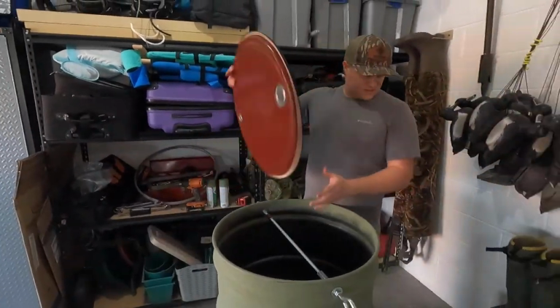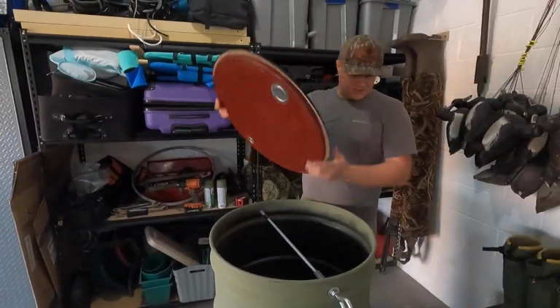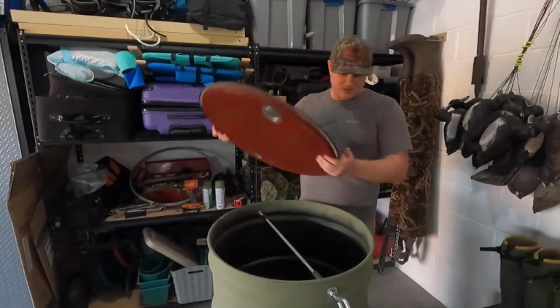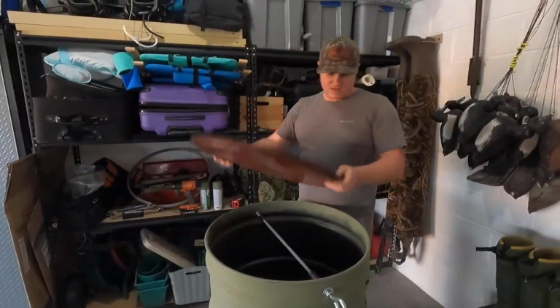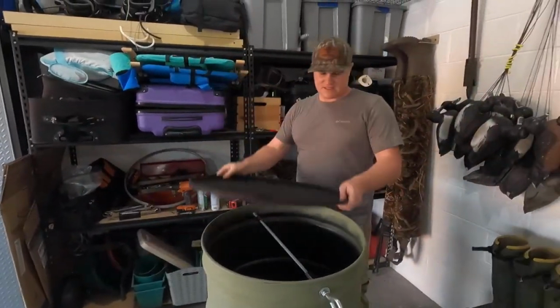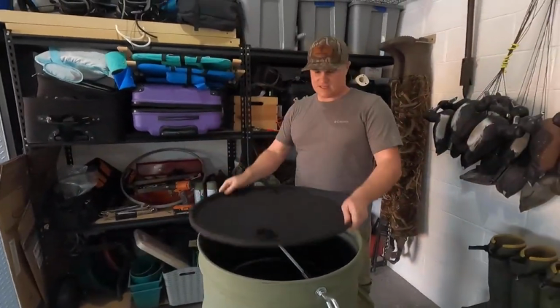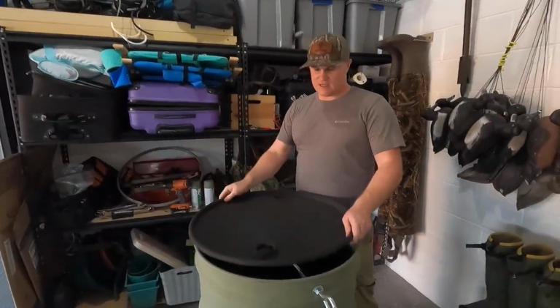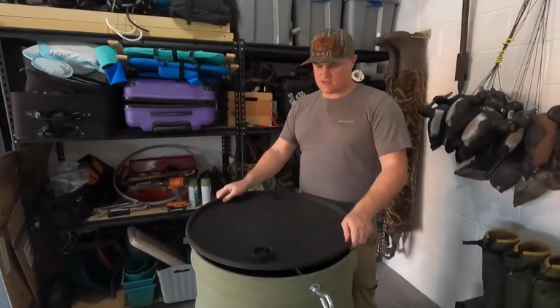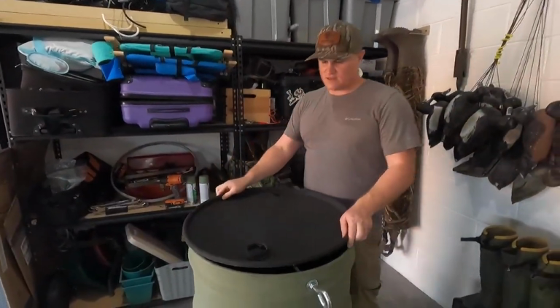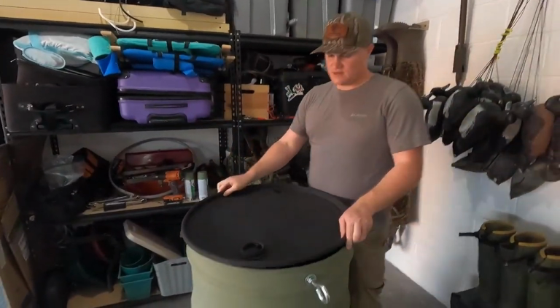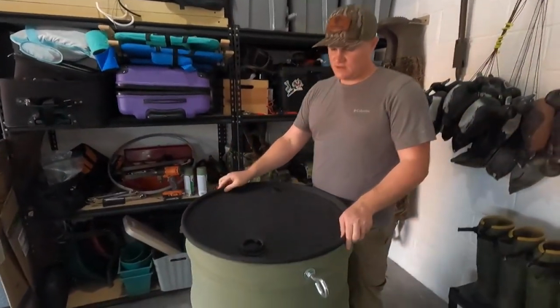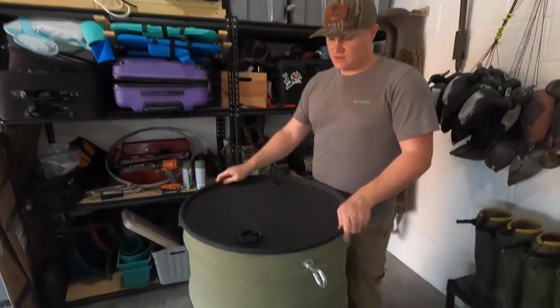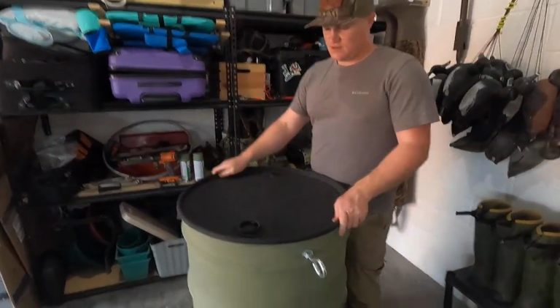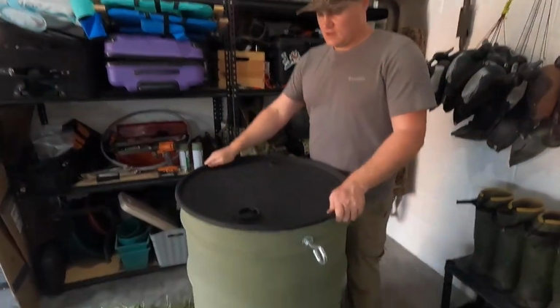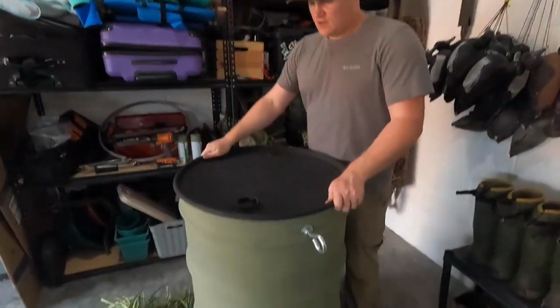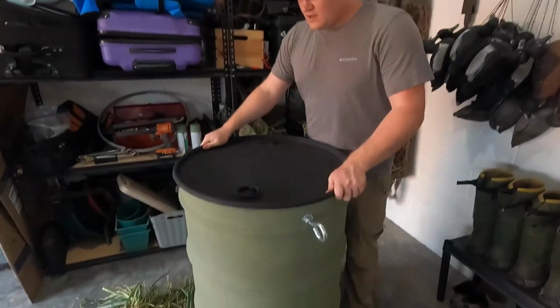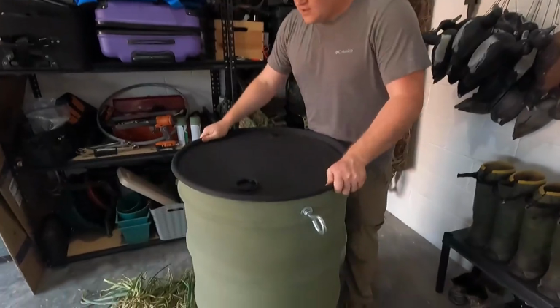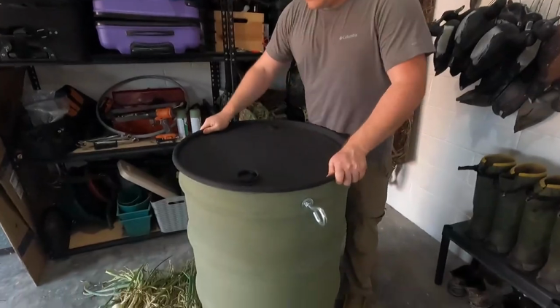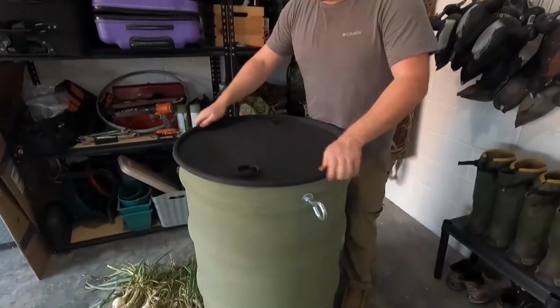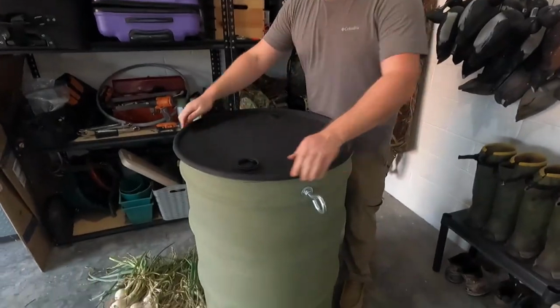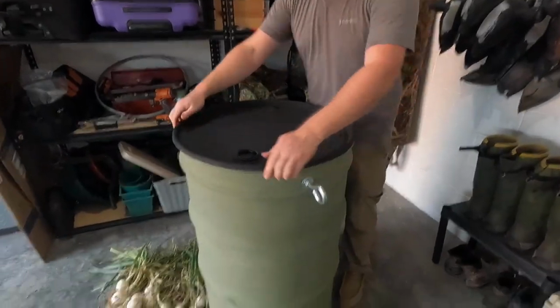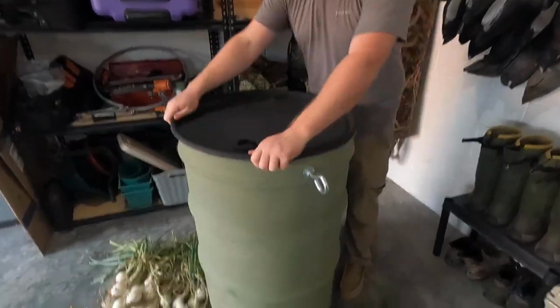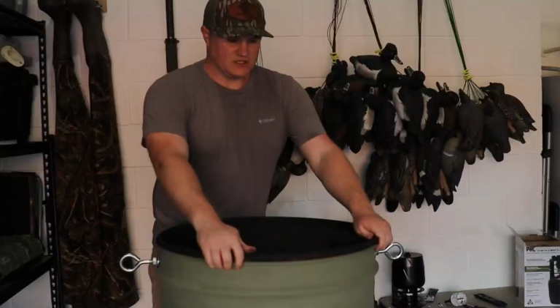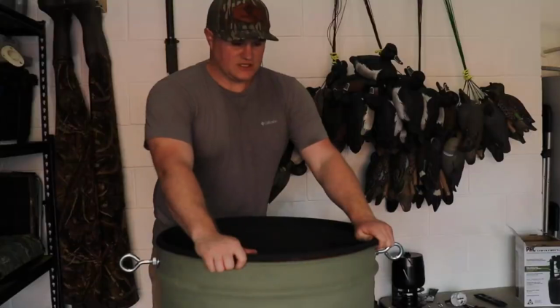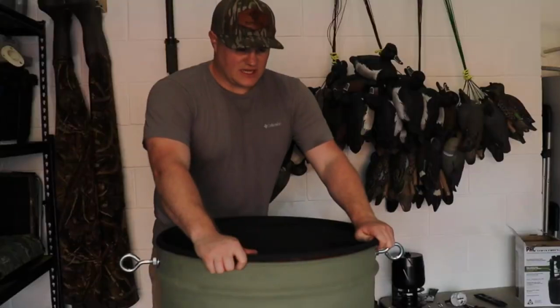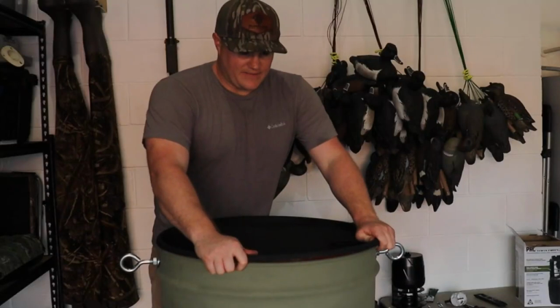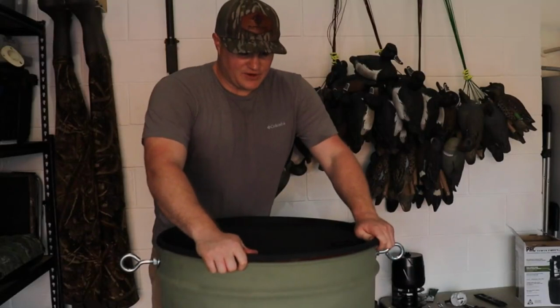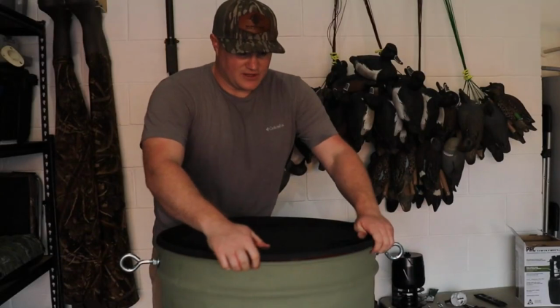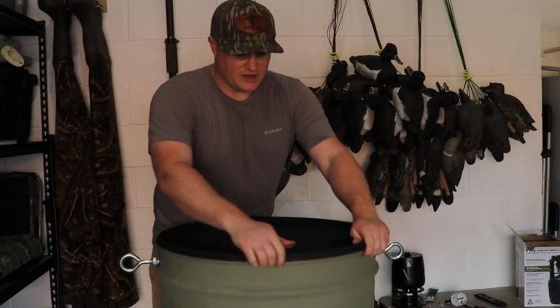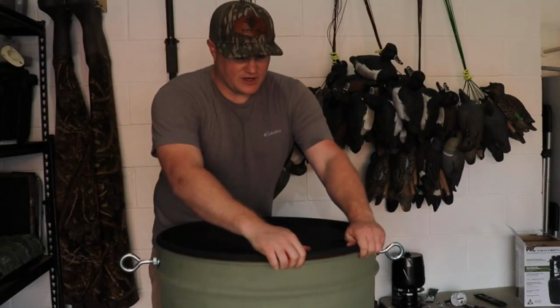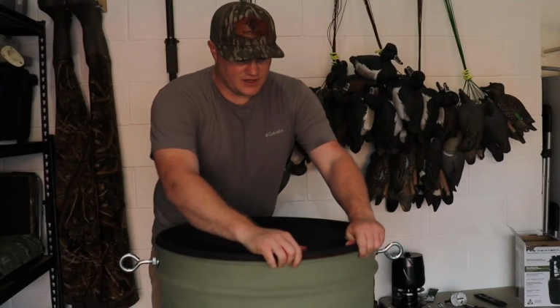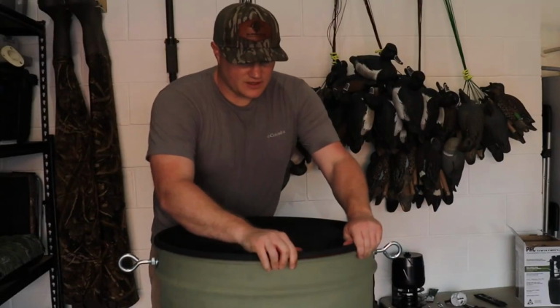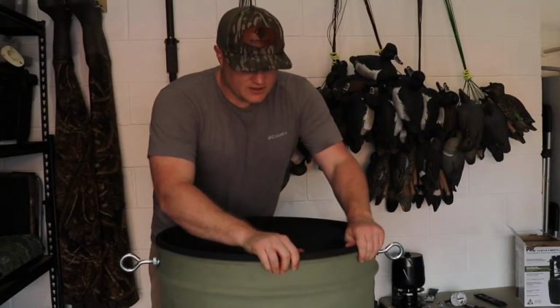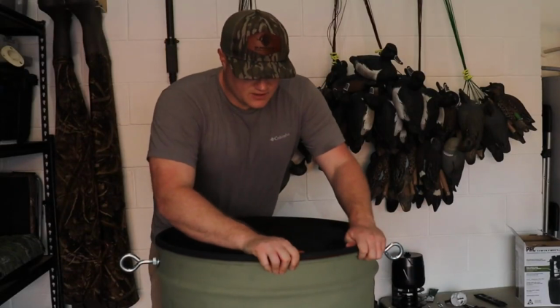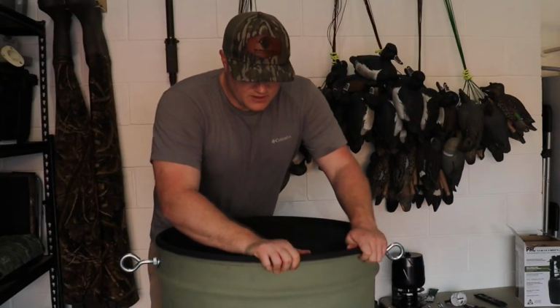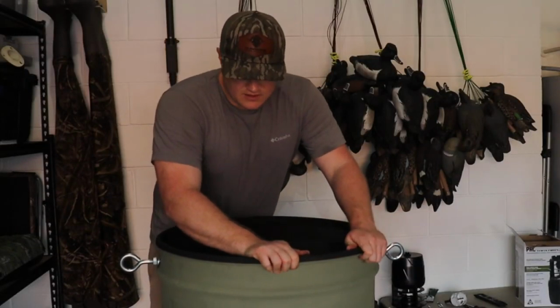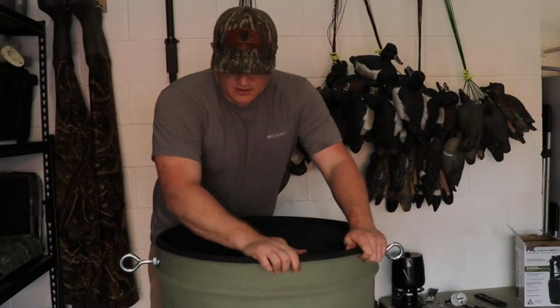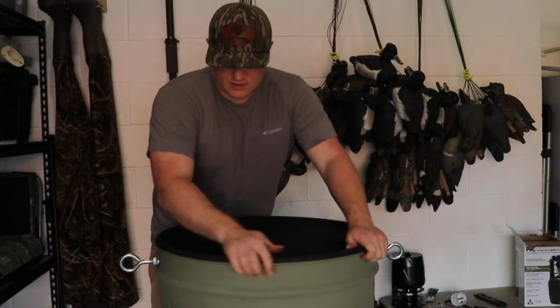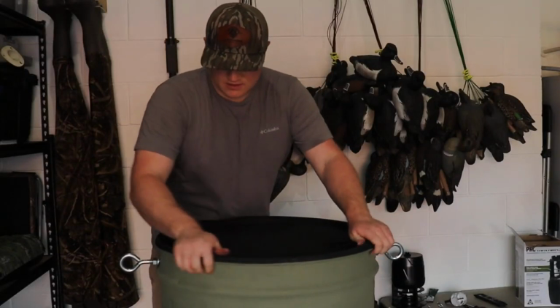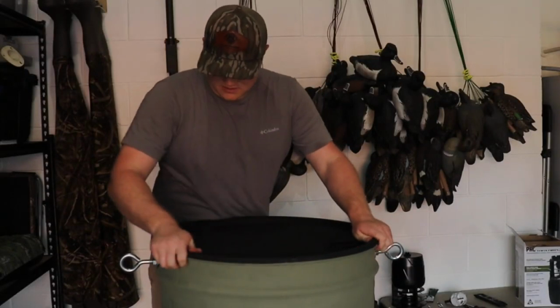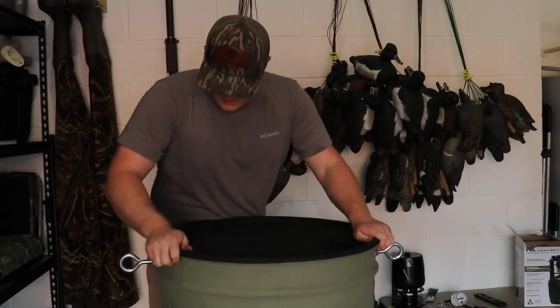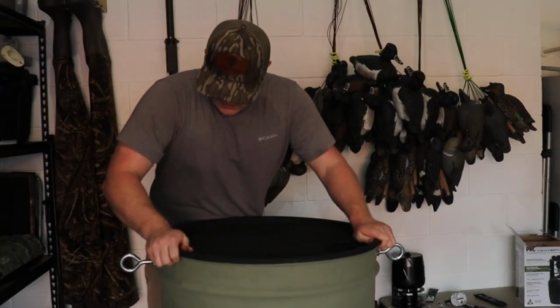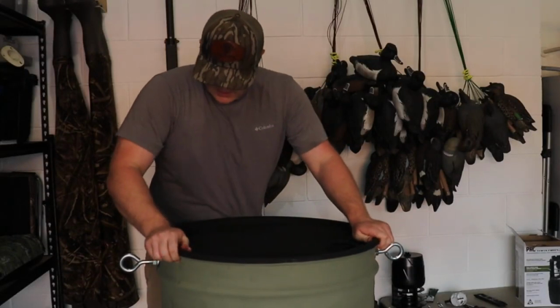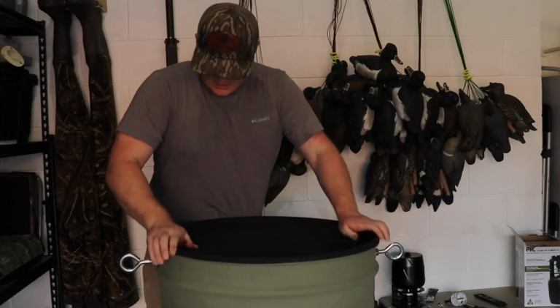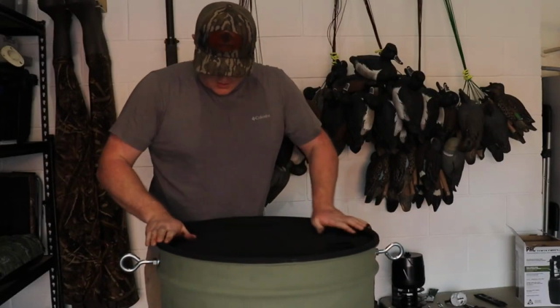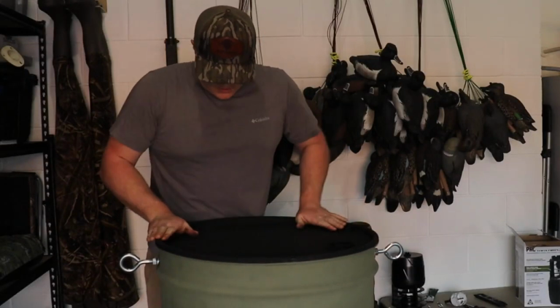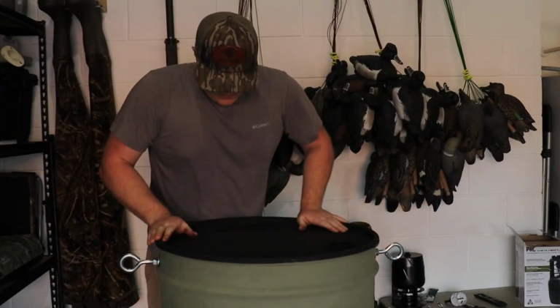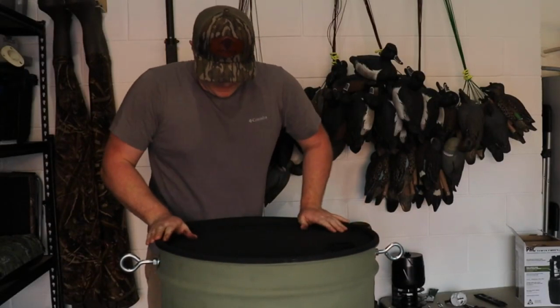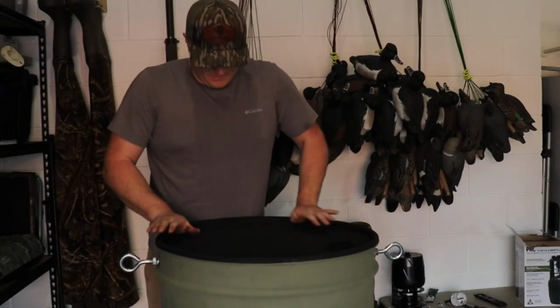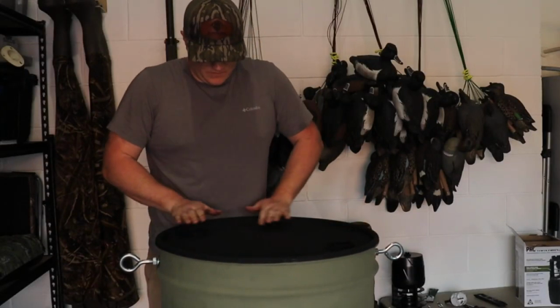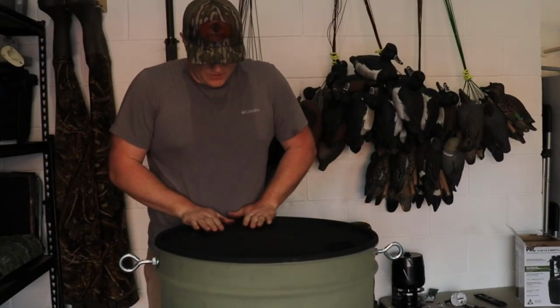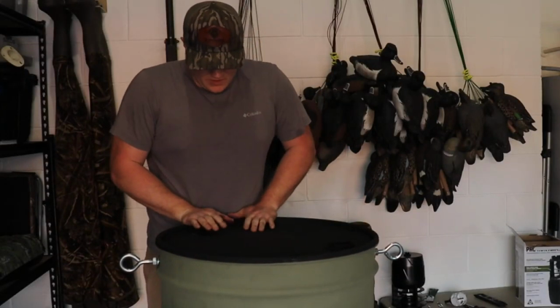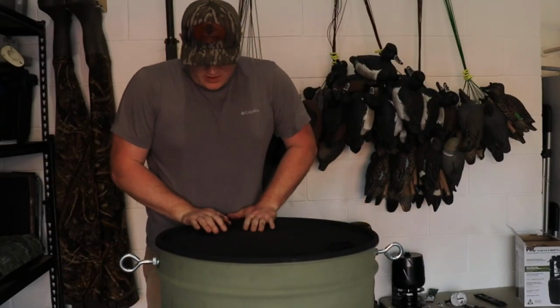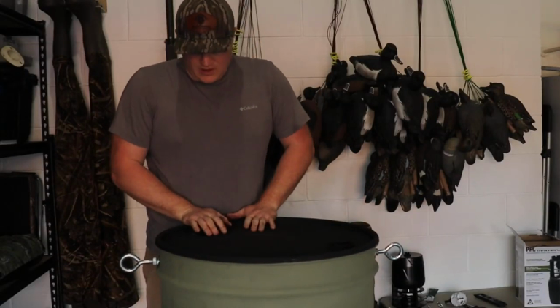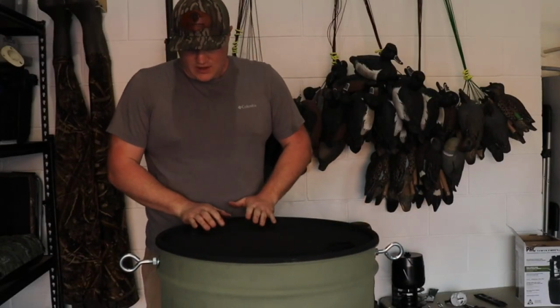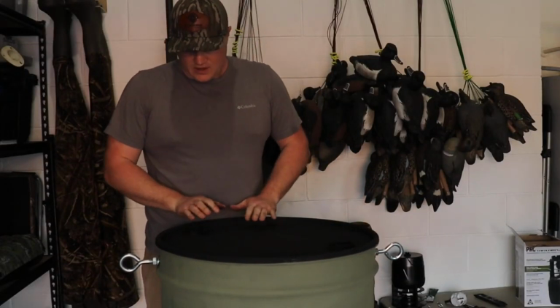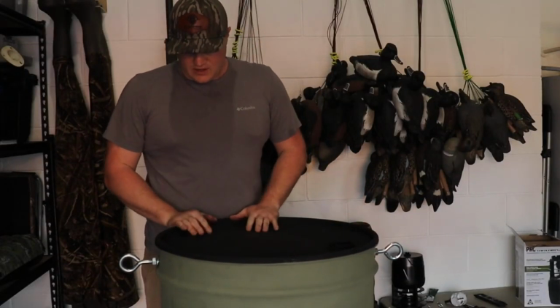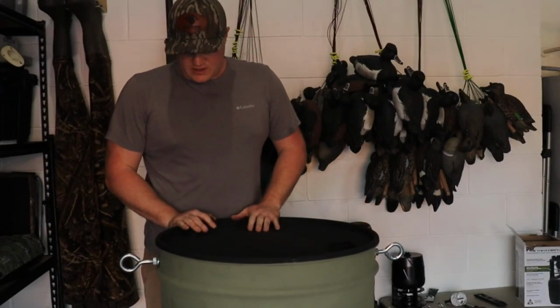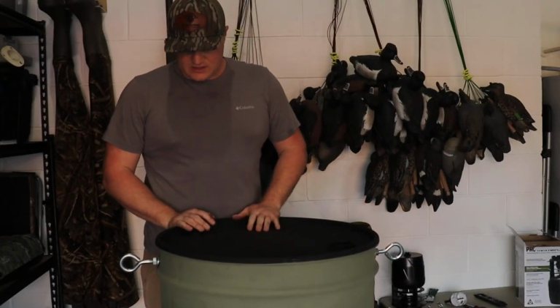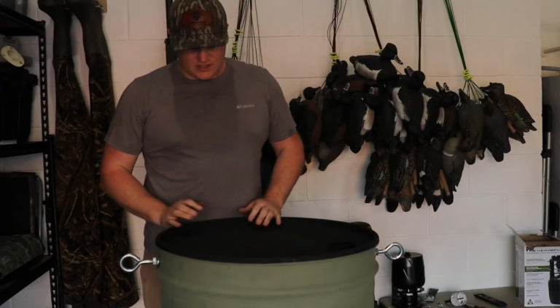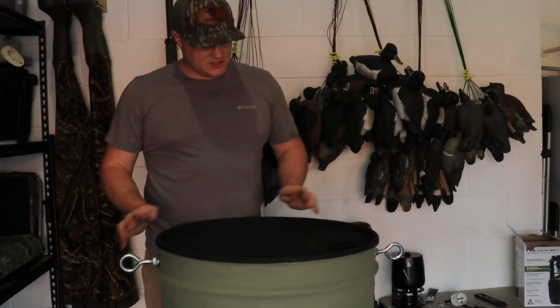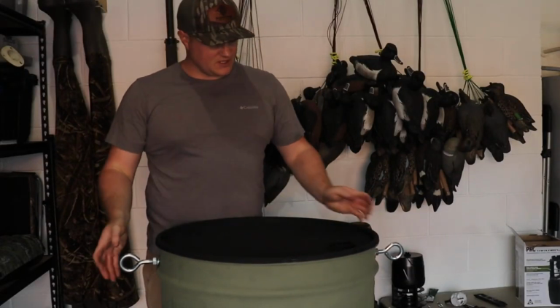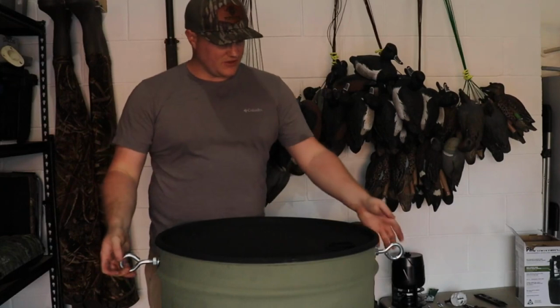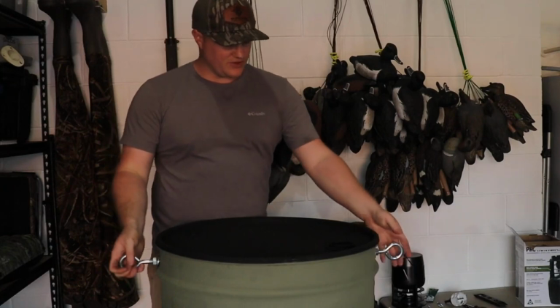Then you're going to do the exact same thing on the other side — just repeat these steps and you'll be good. Nice and tight. That's it — you can just slap your lid on it and it's all set.